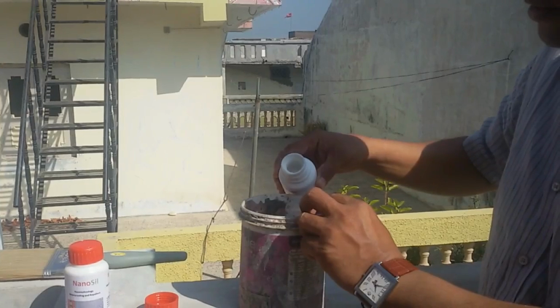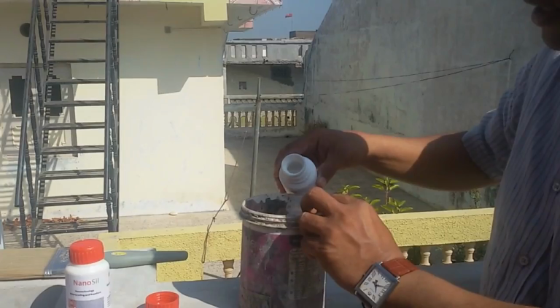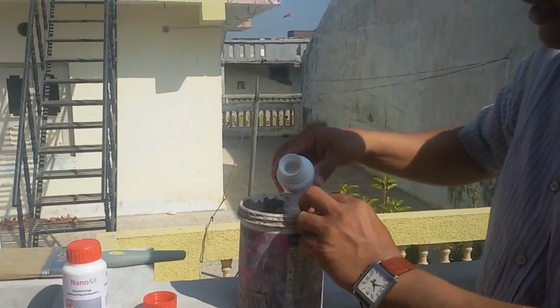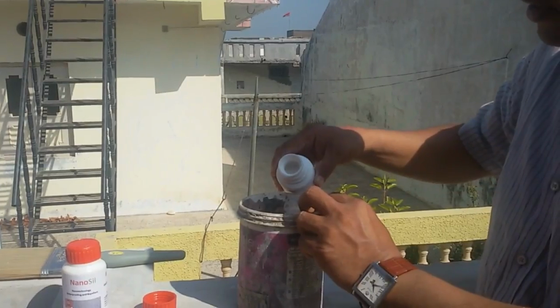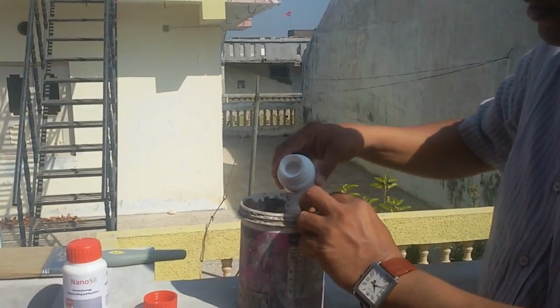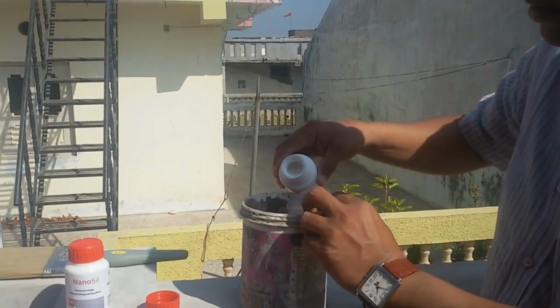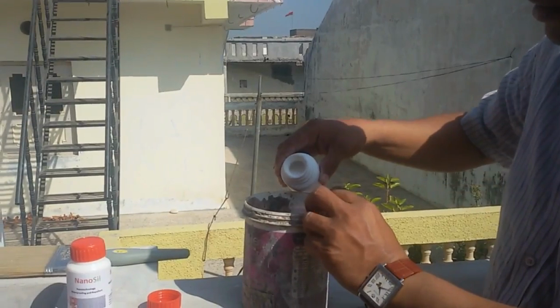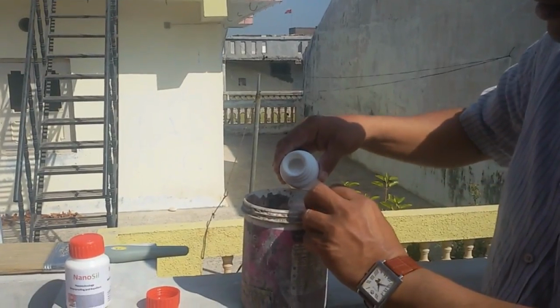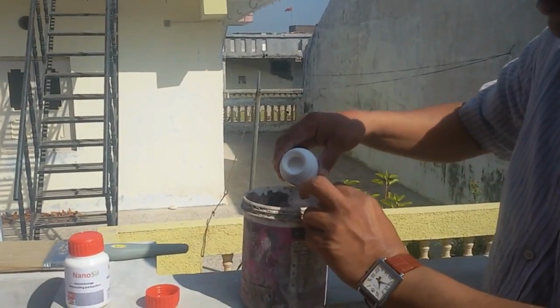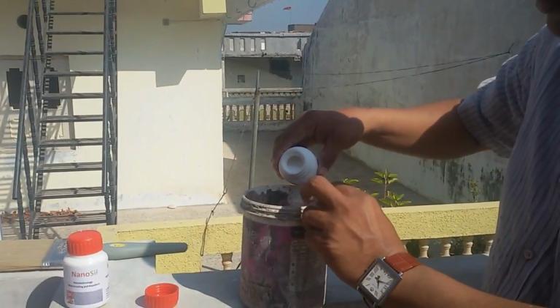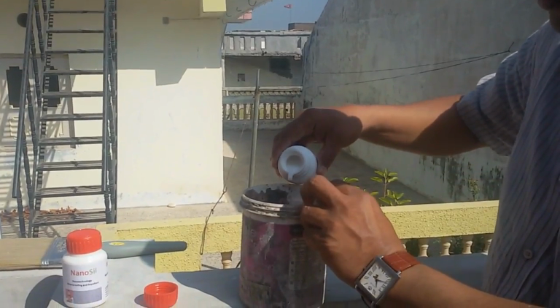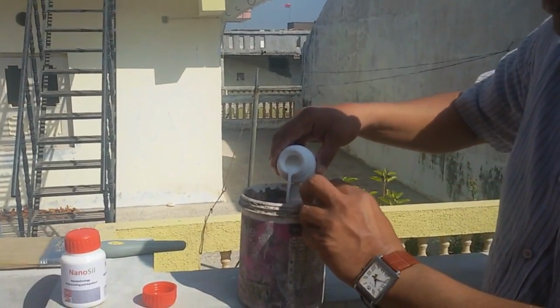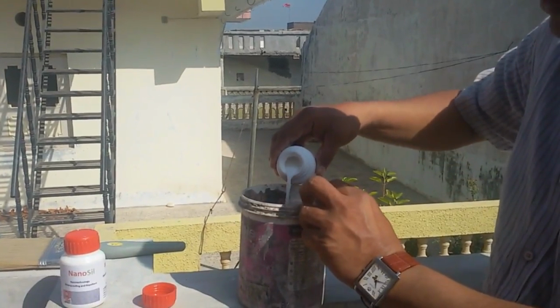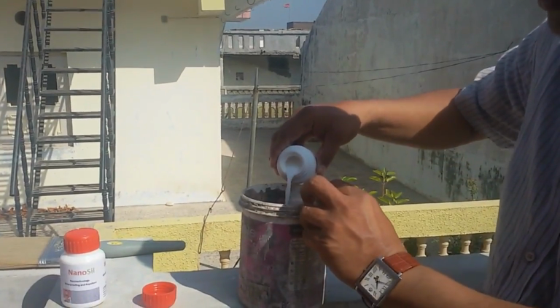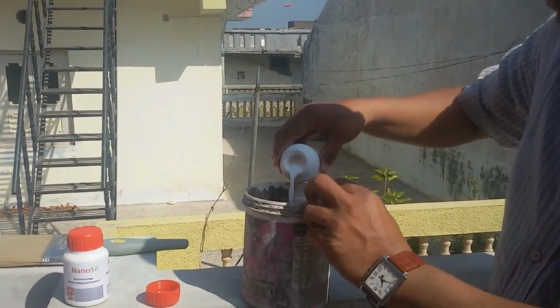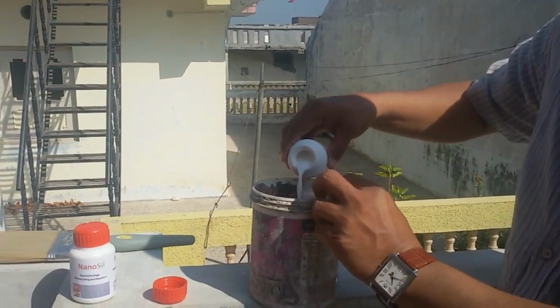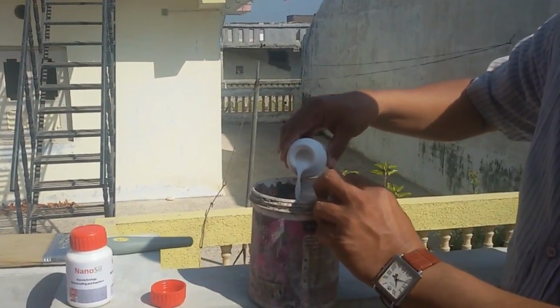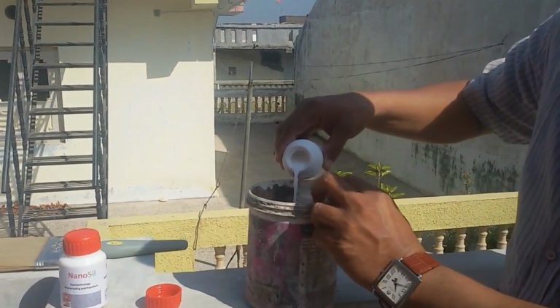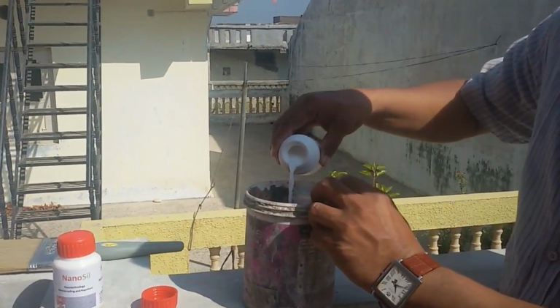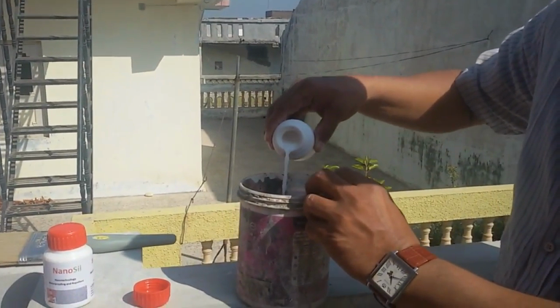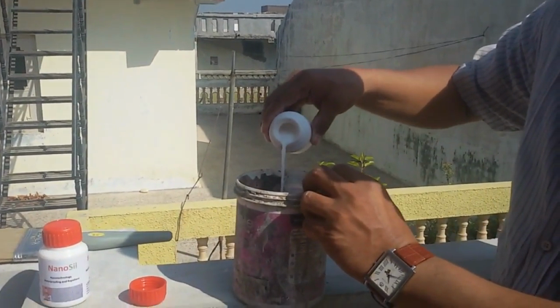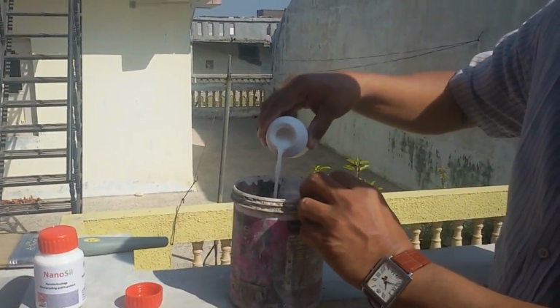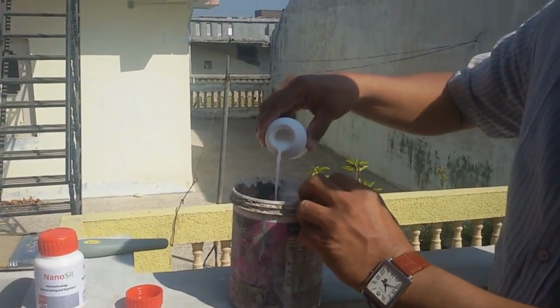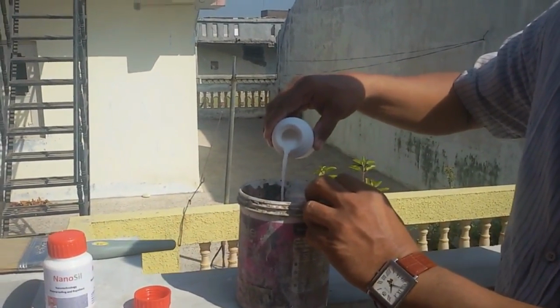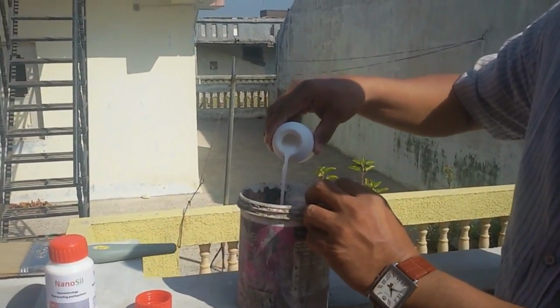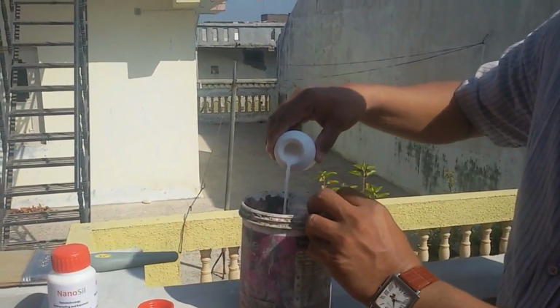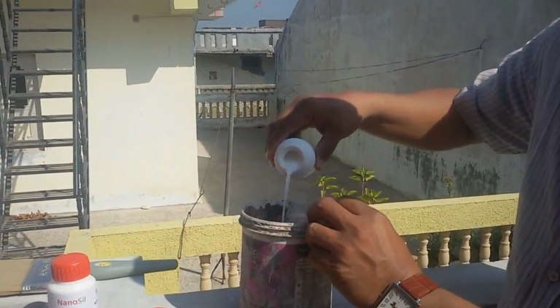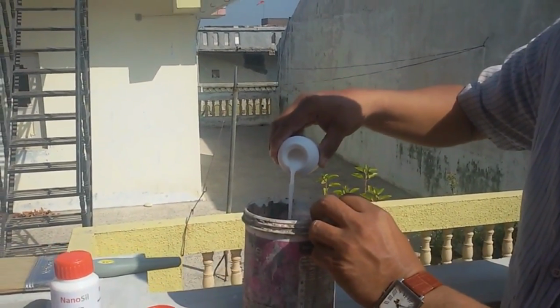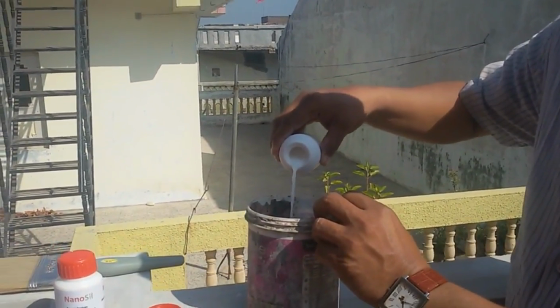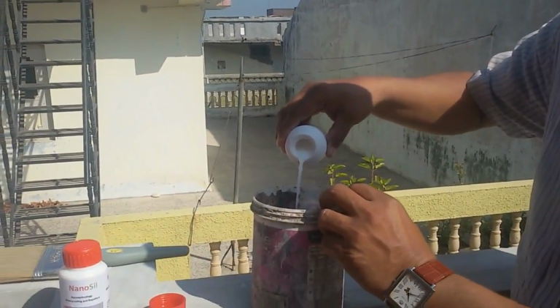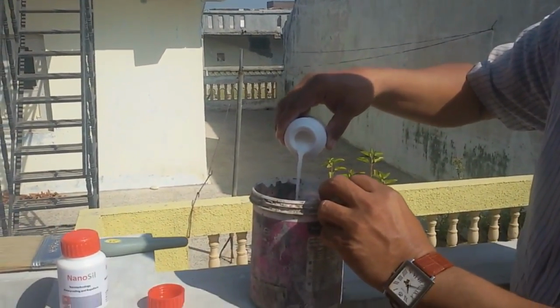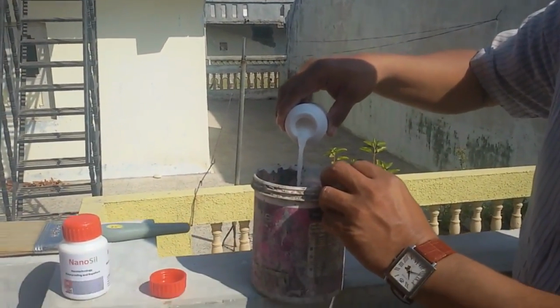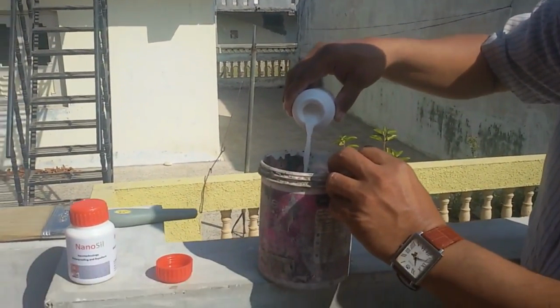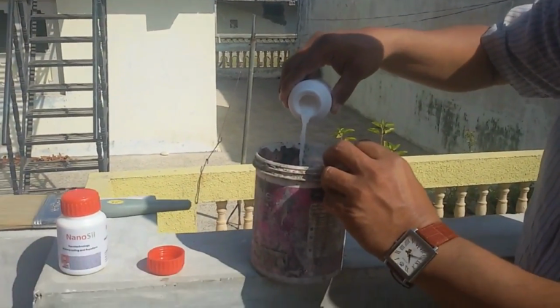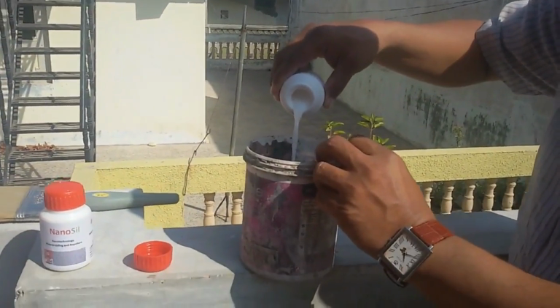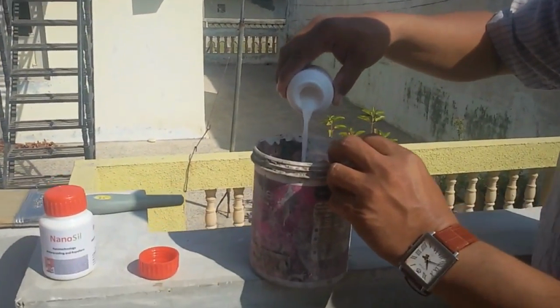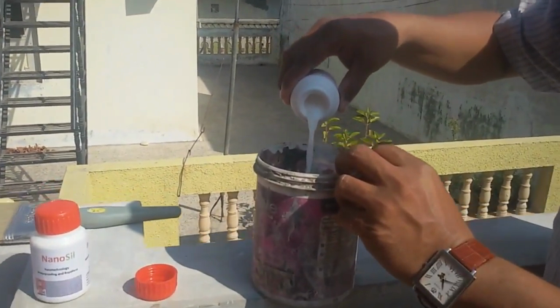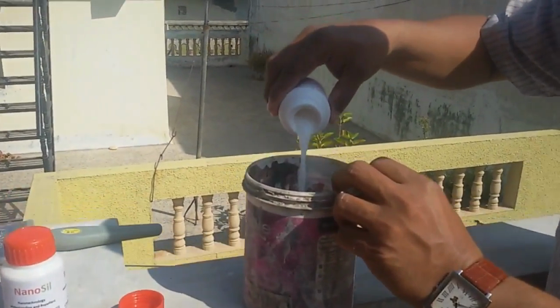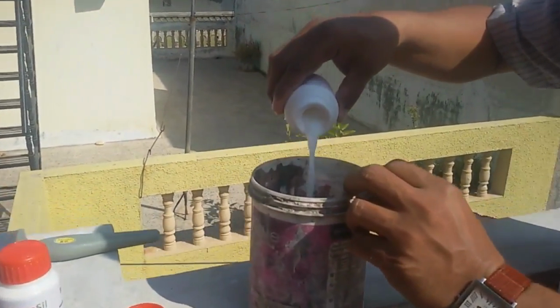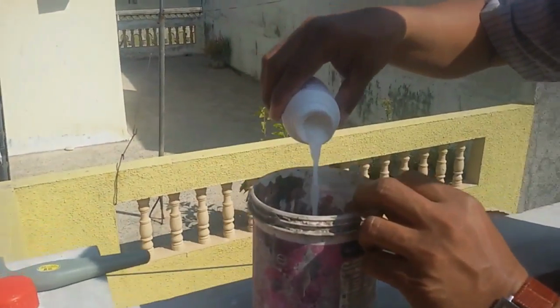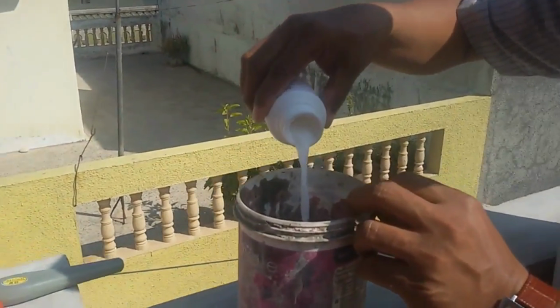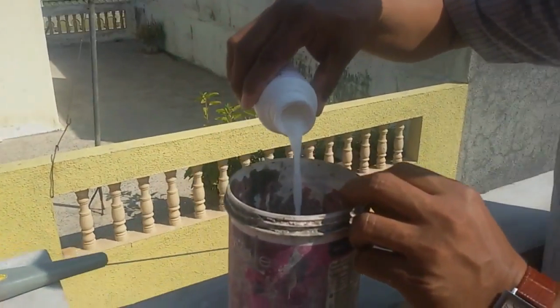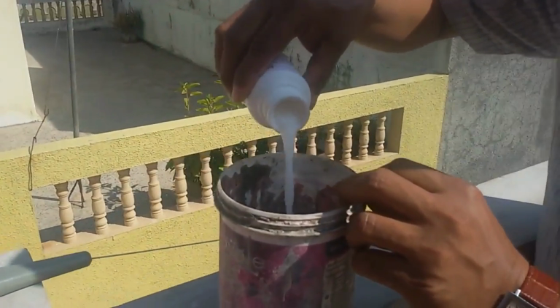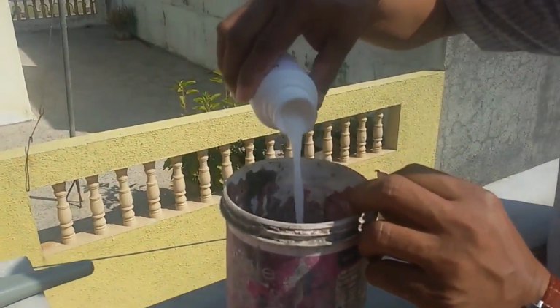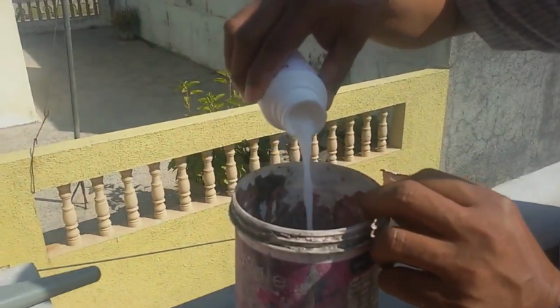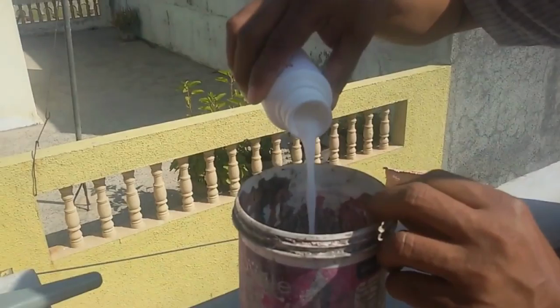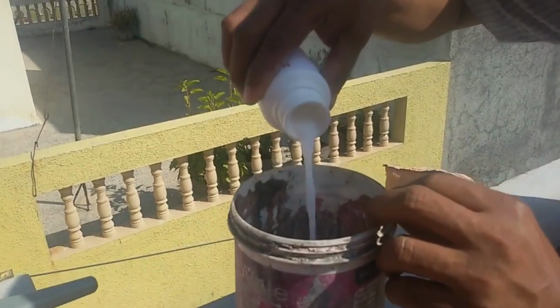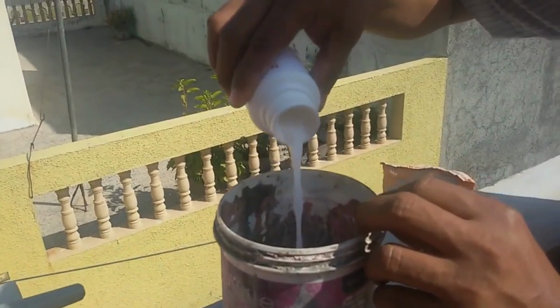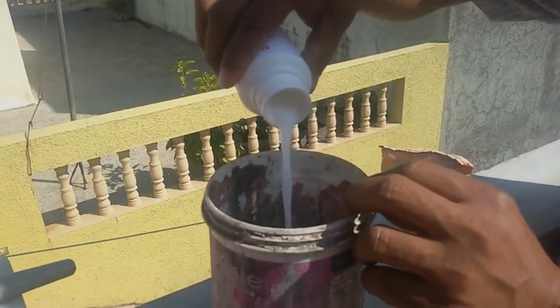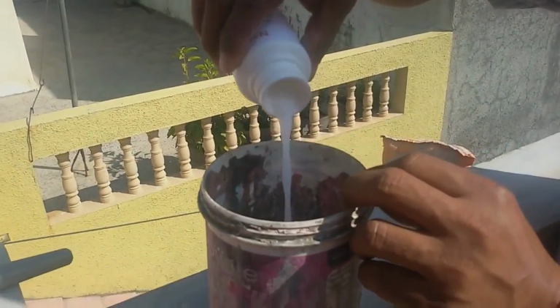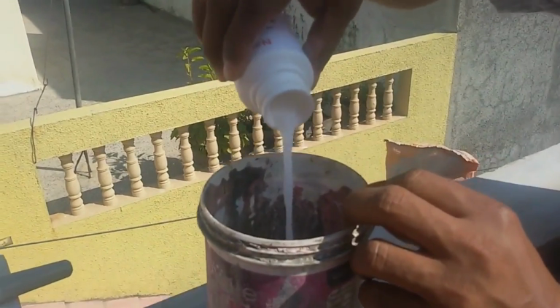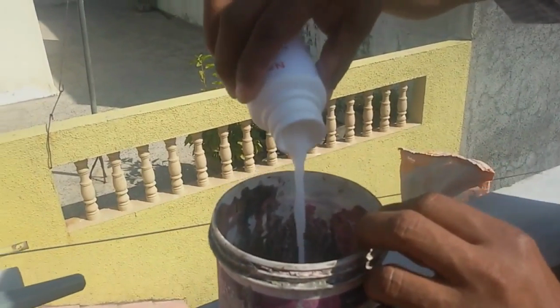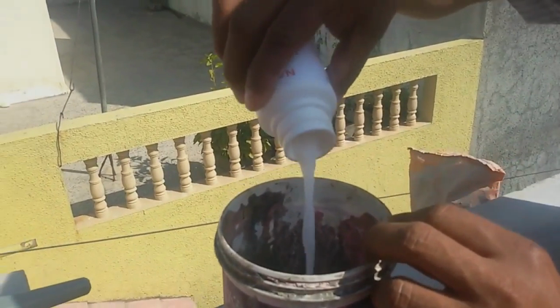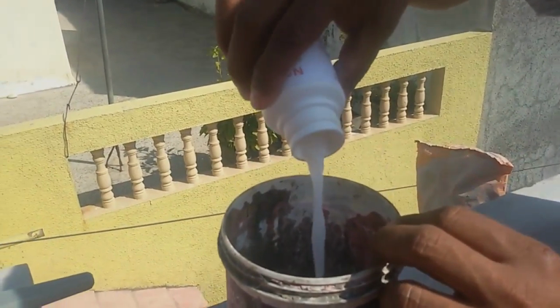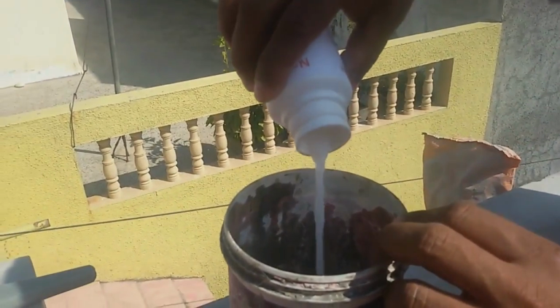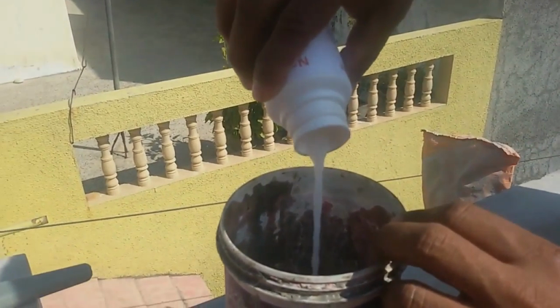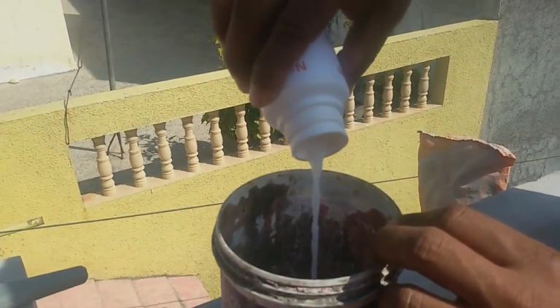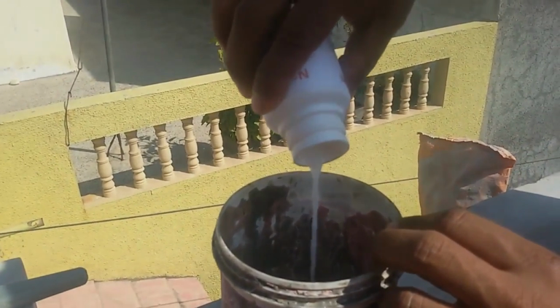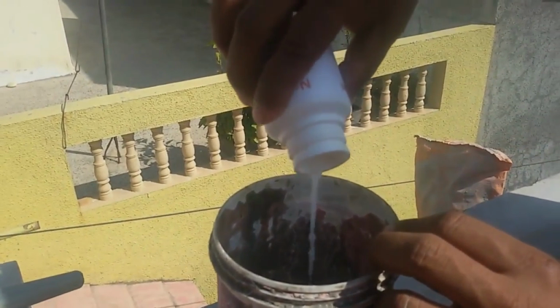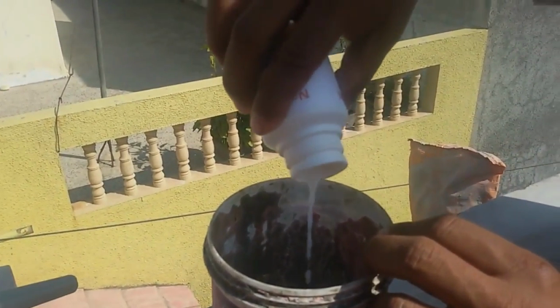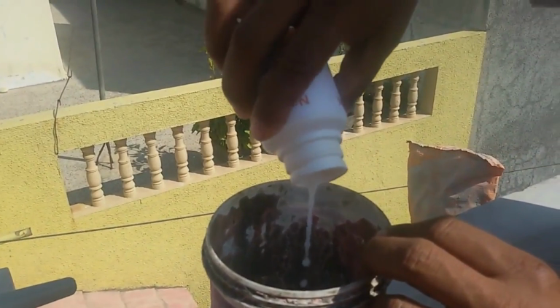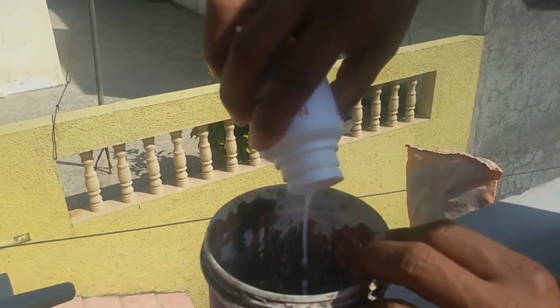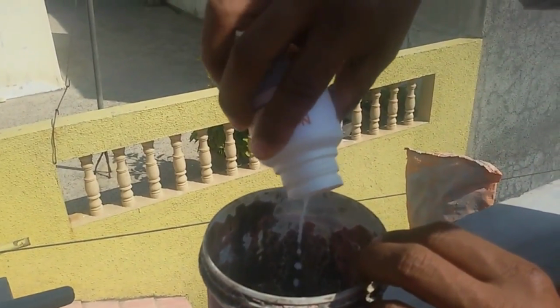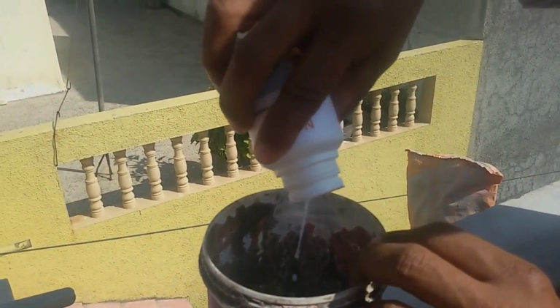The procedure to use and apply Nanosil water repellent is very simple. Just empty the Nanosil bottle into any empty container.